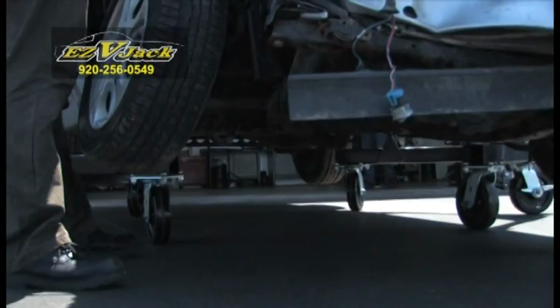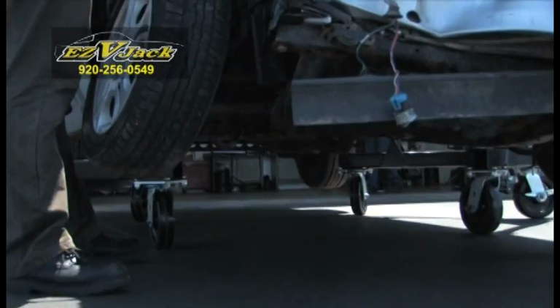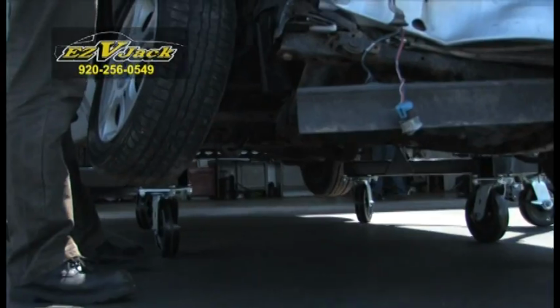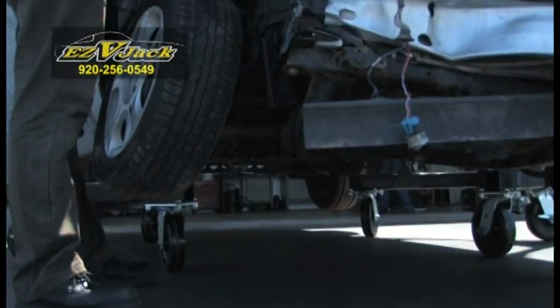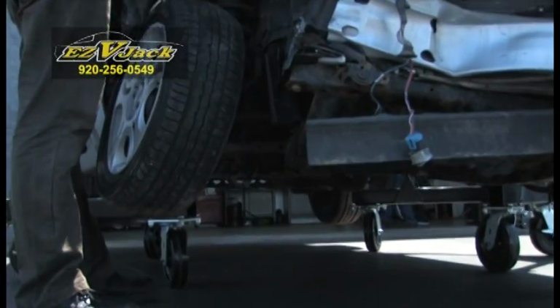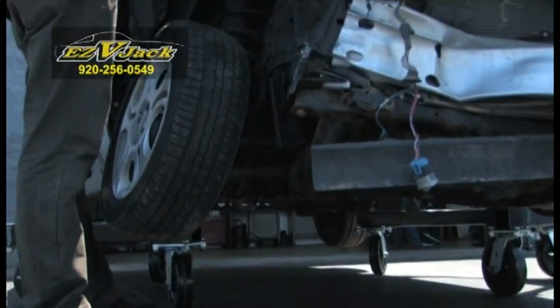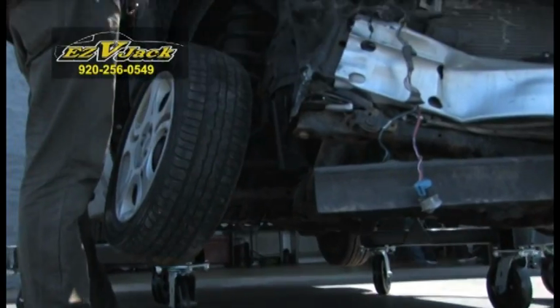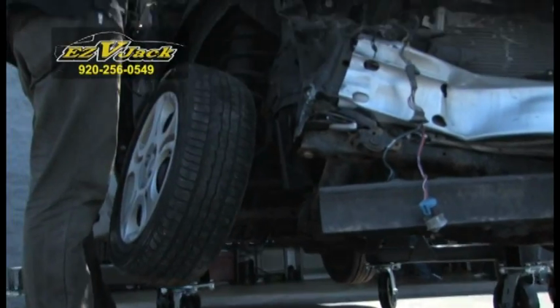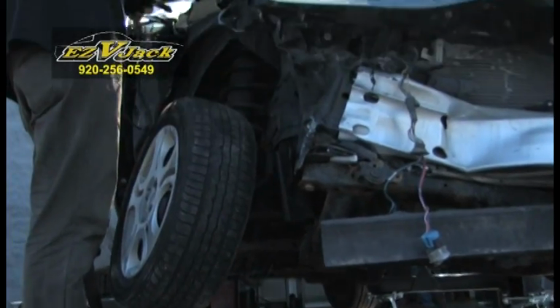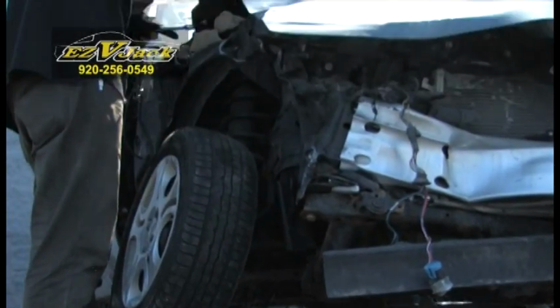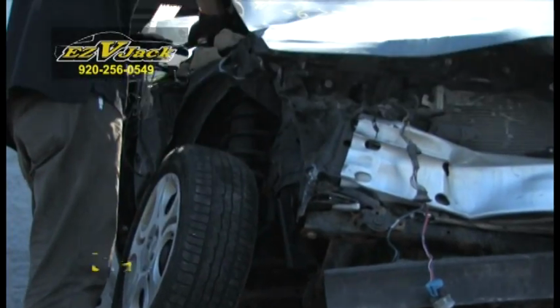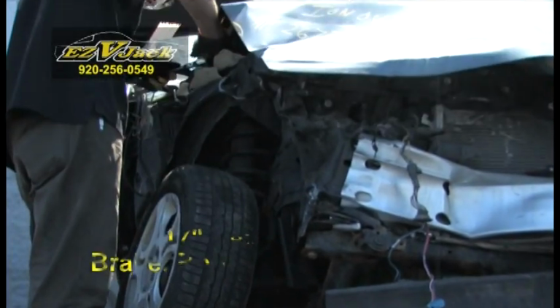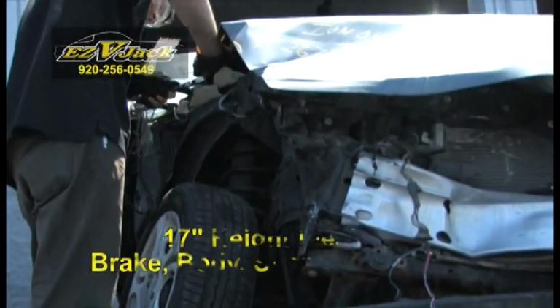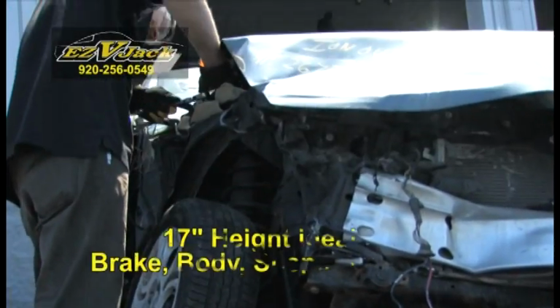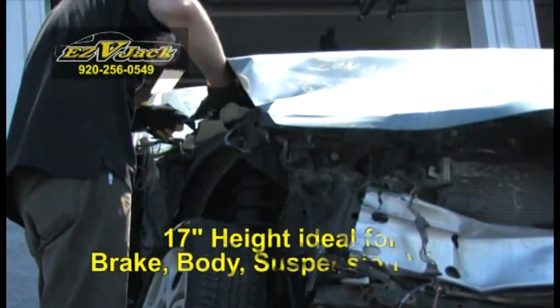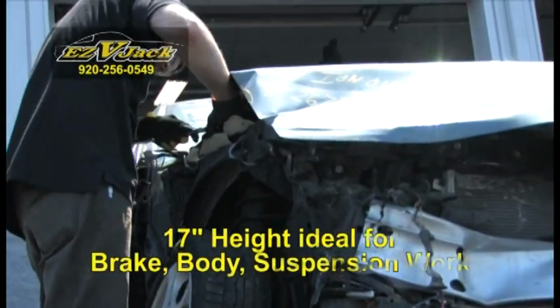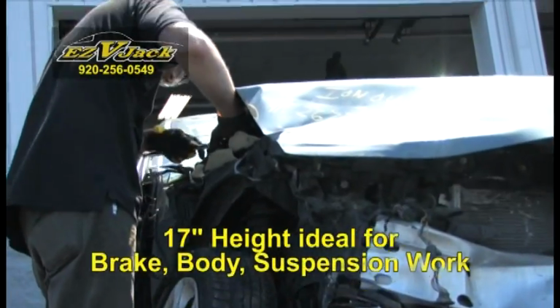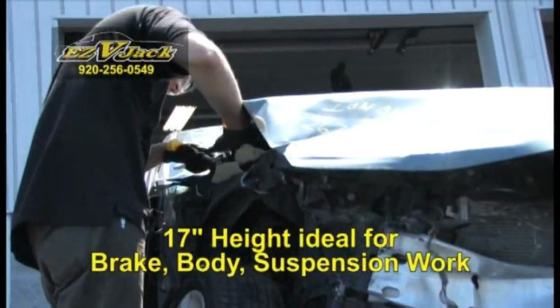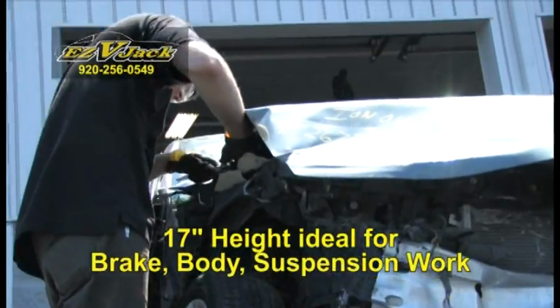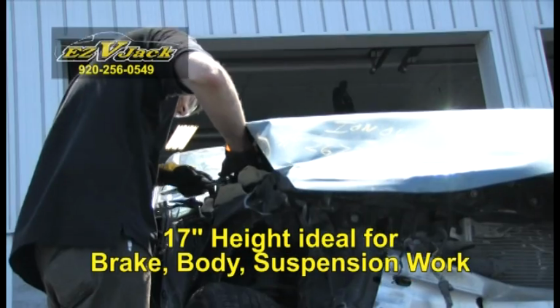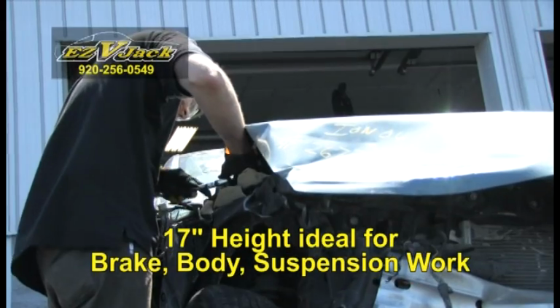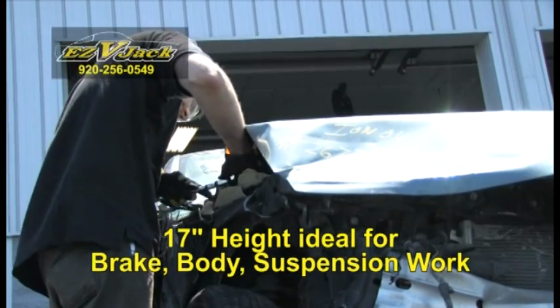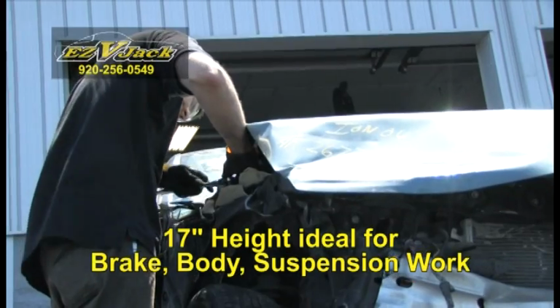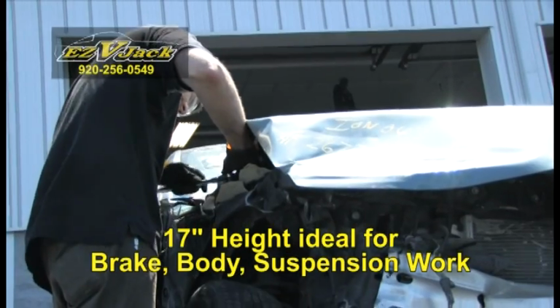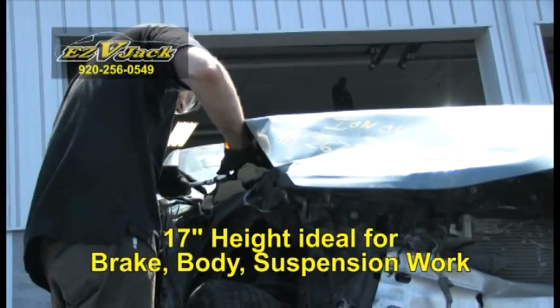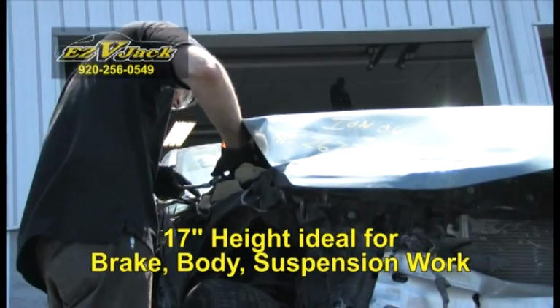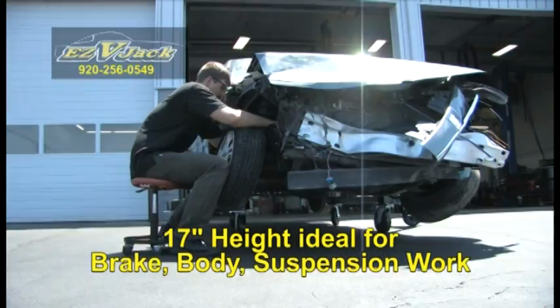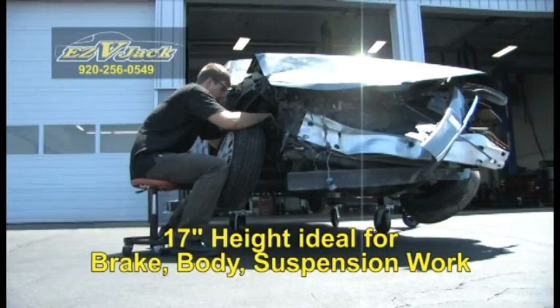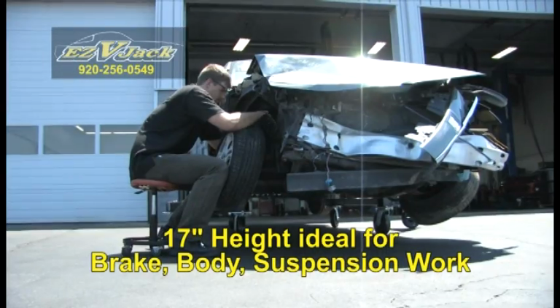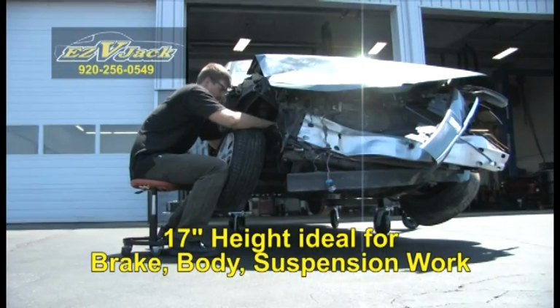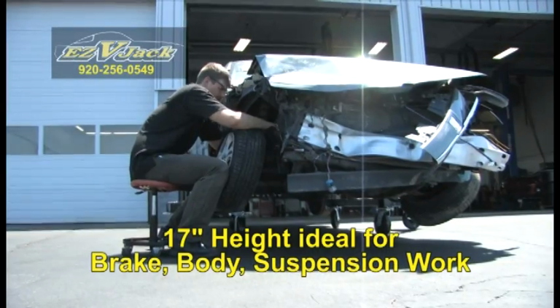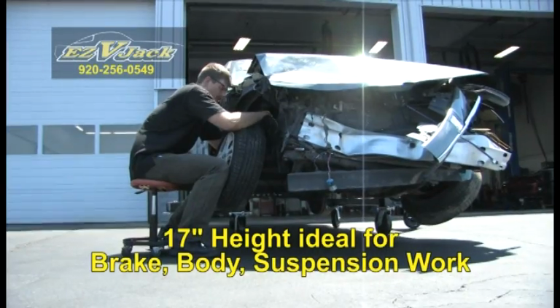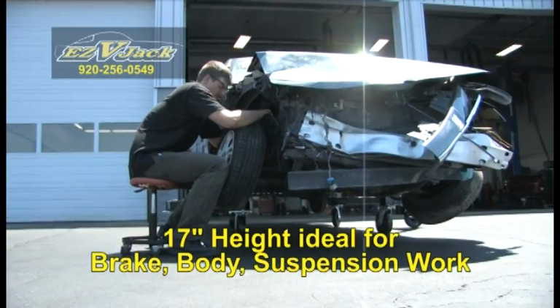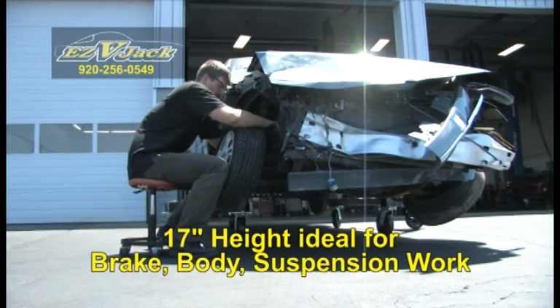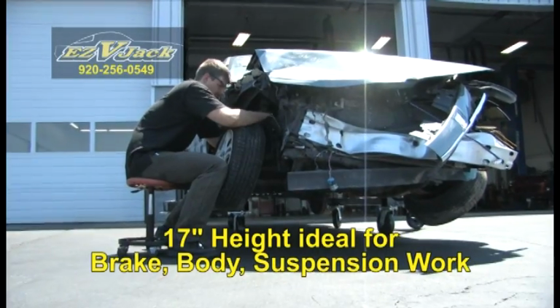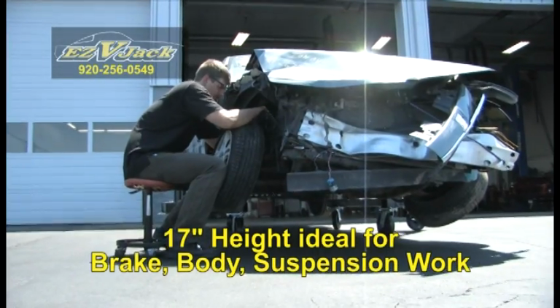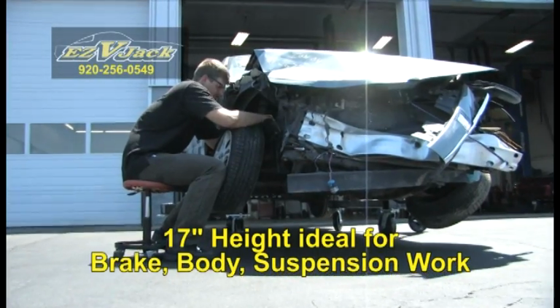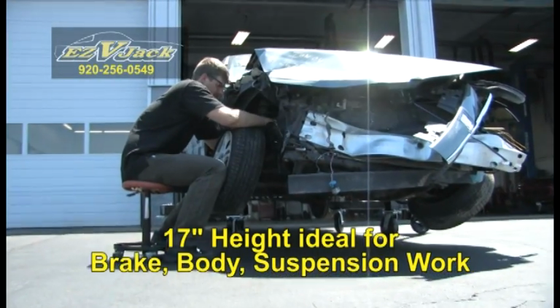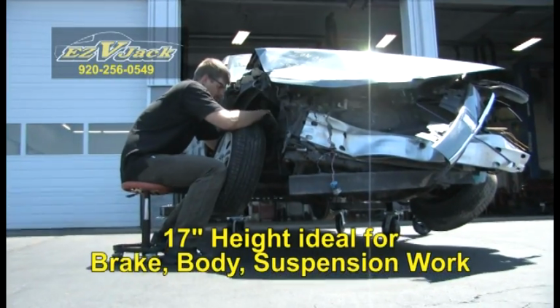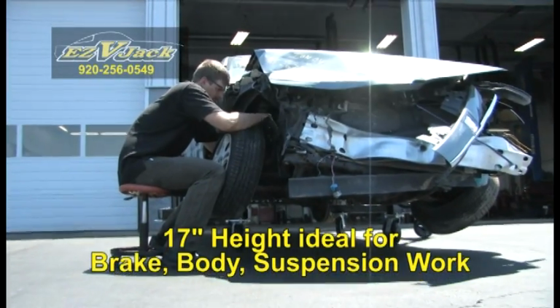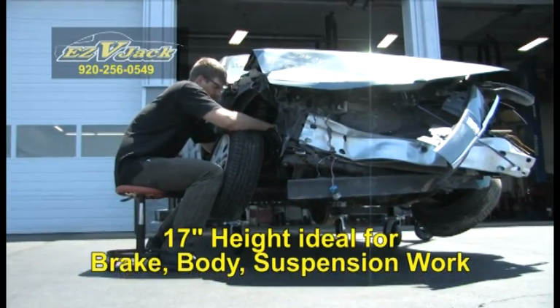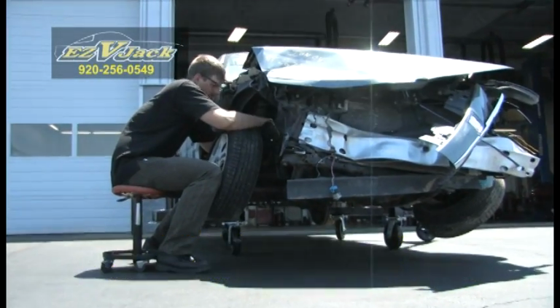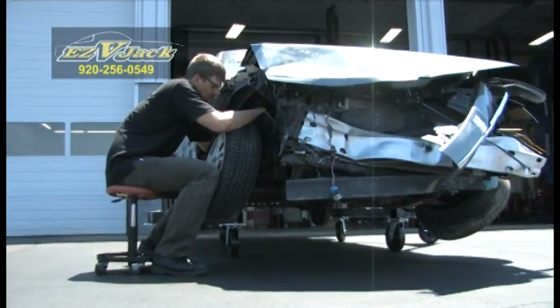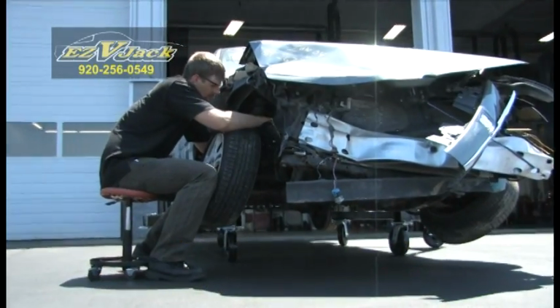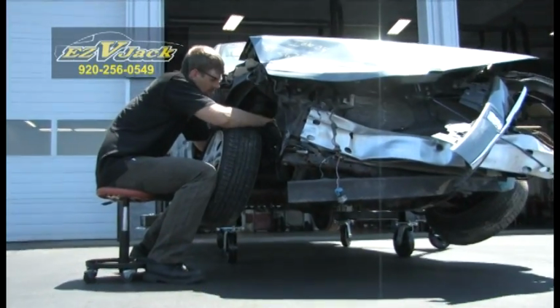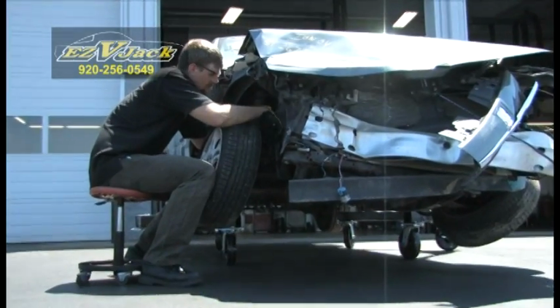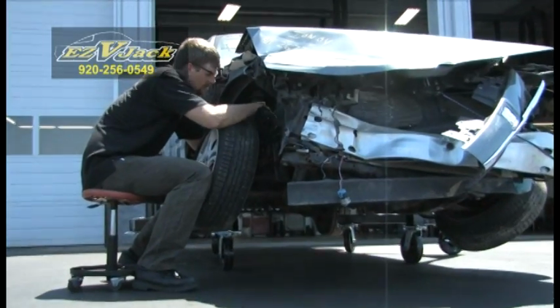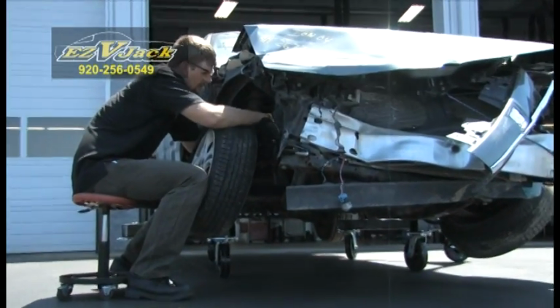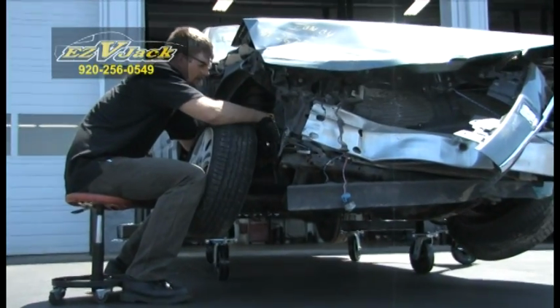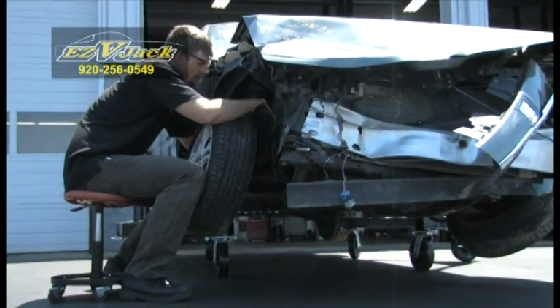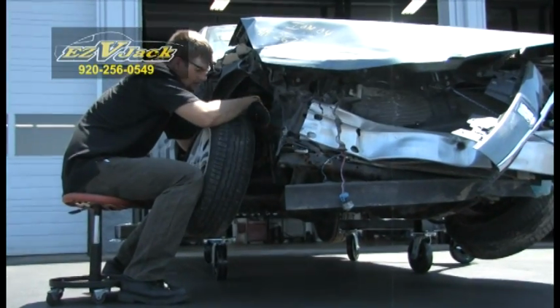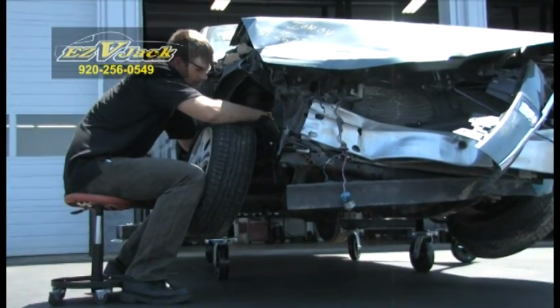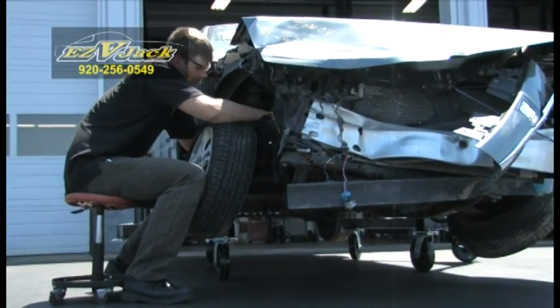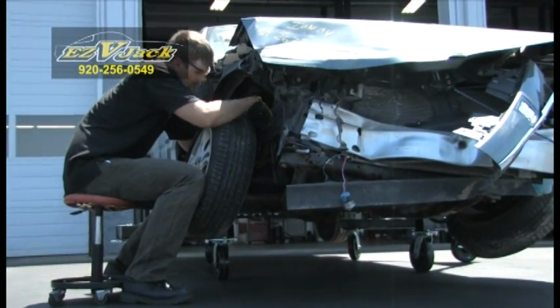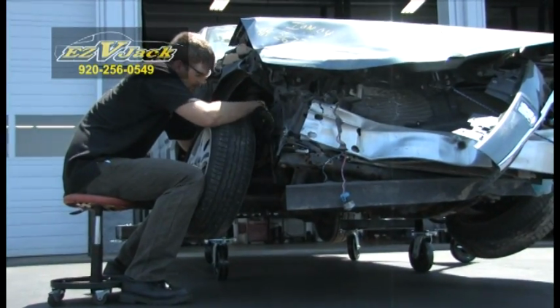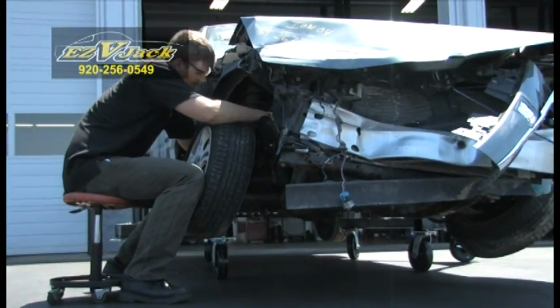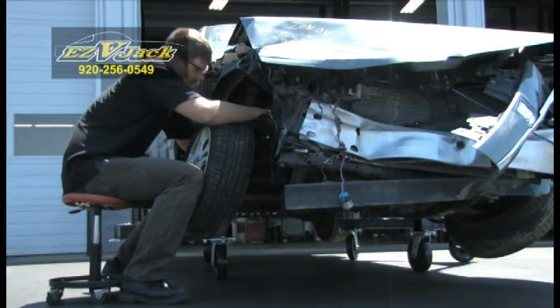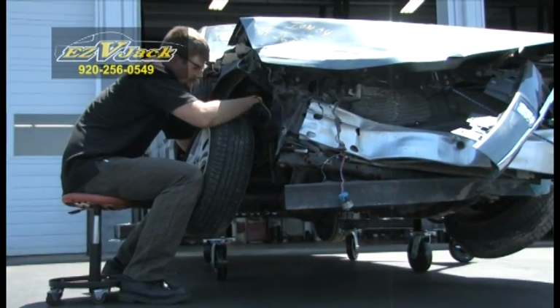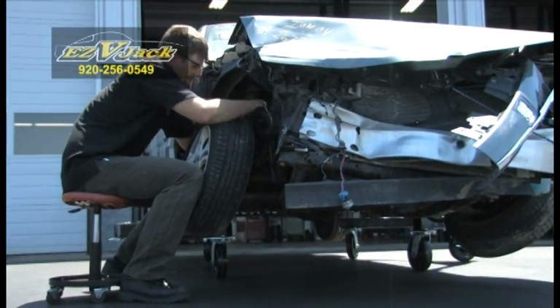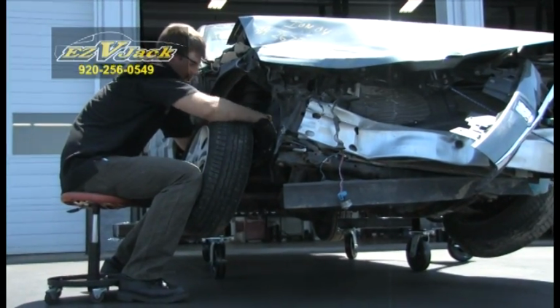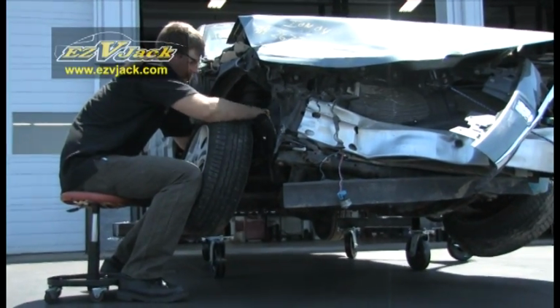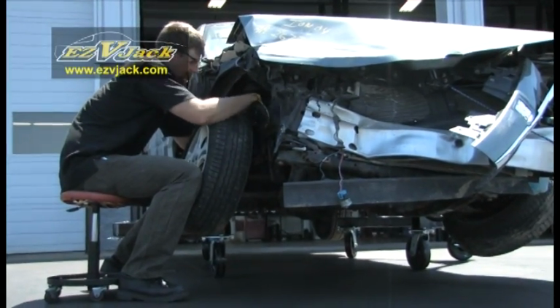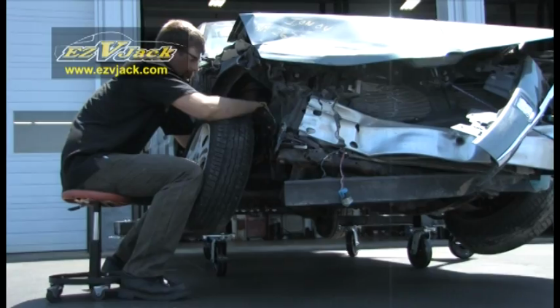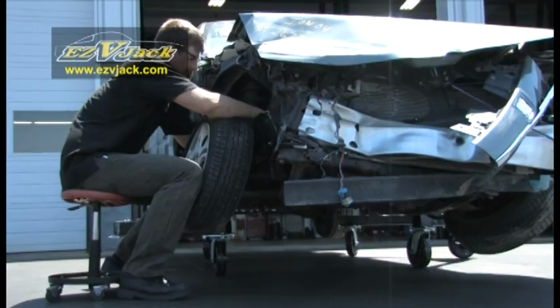Easy V-Jack's height of 17 inches makes it ideal for doing any kind of body, brake, wheel, or suspension work on your vehicle.